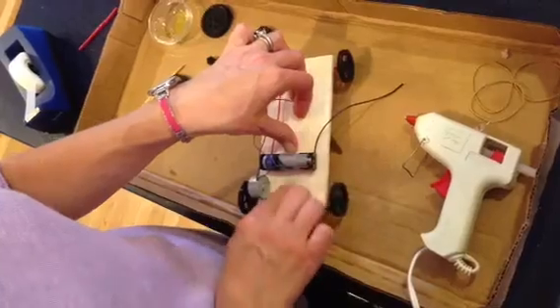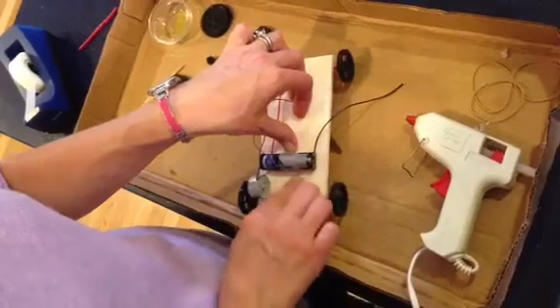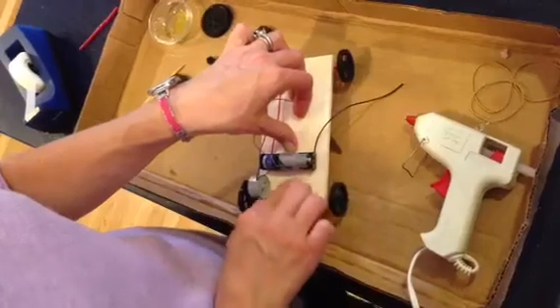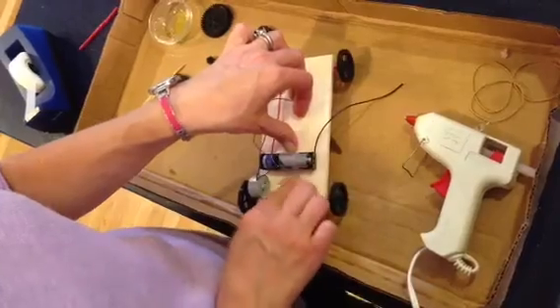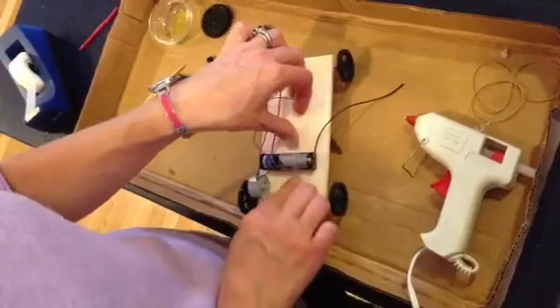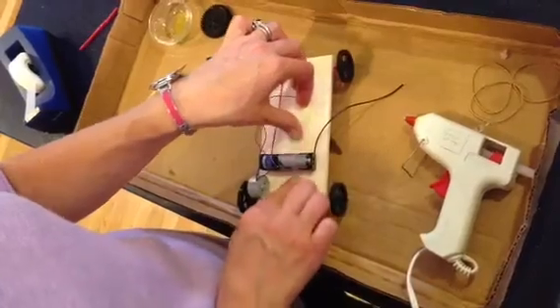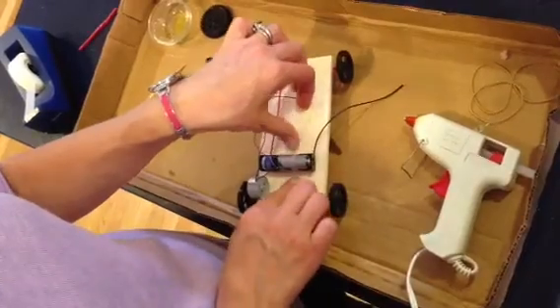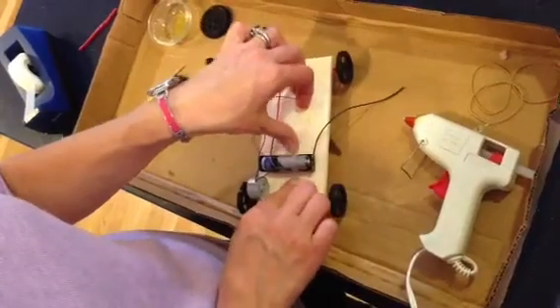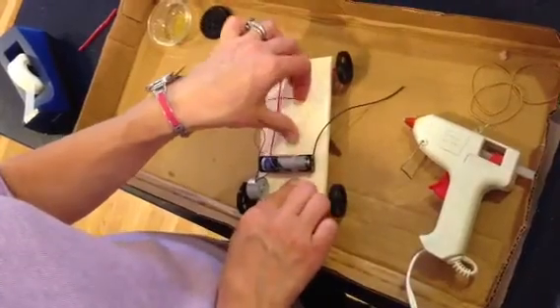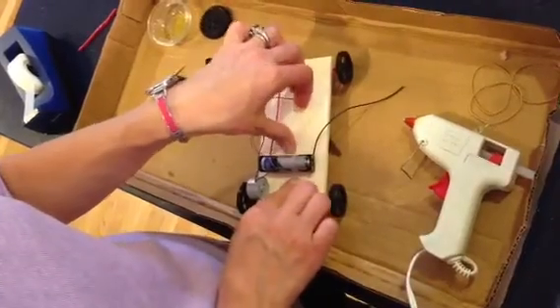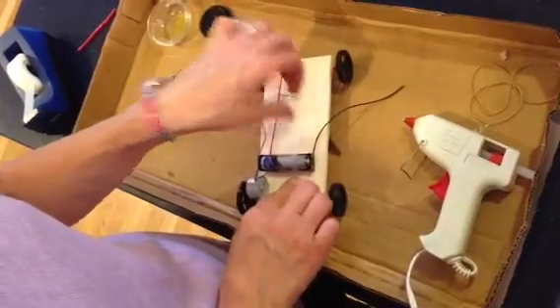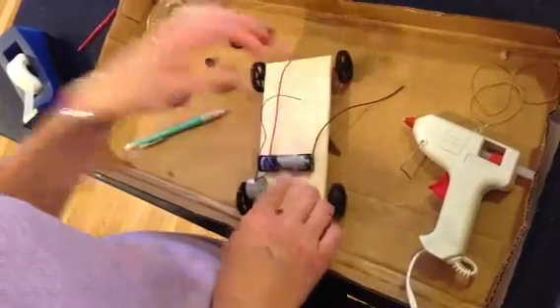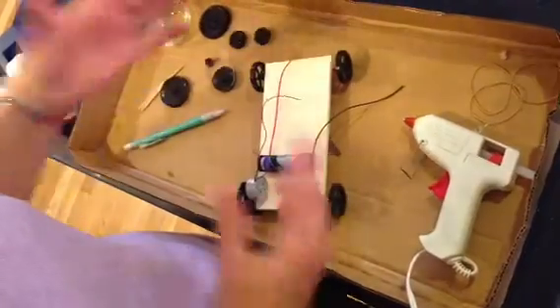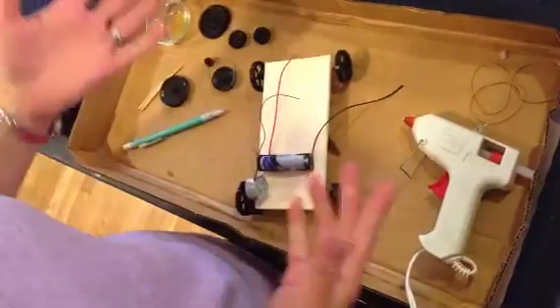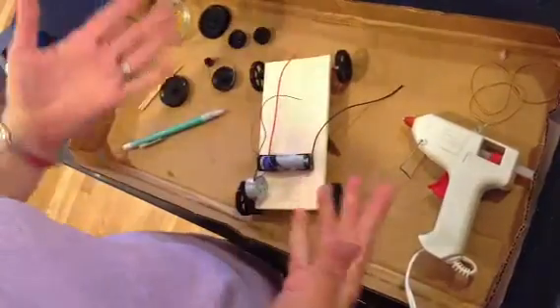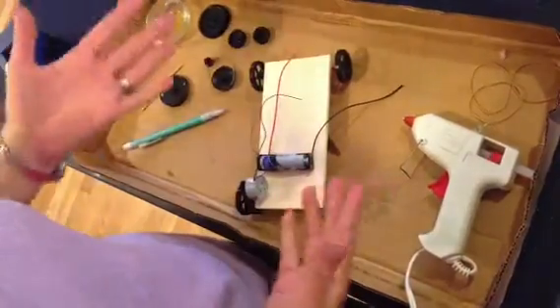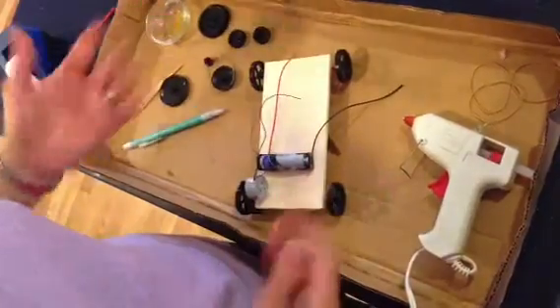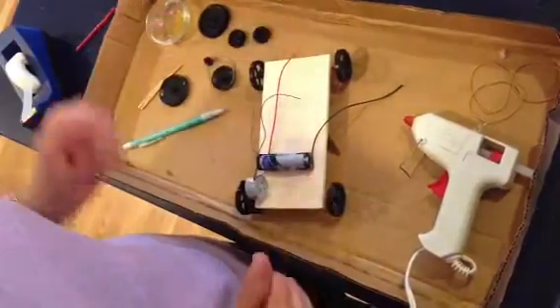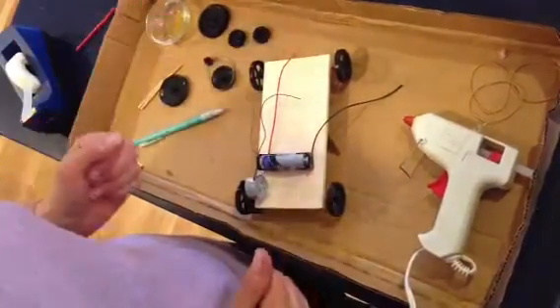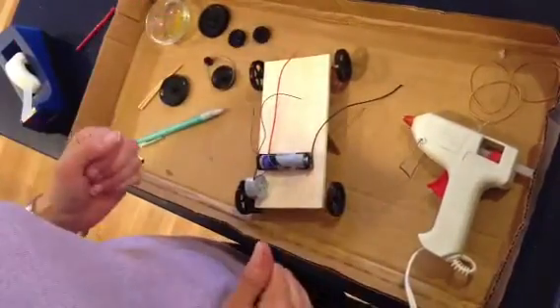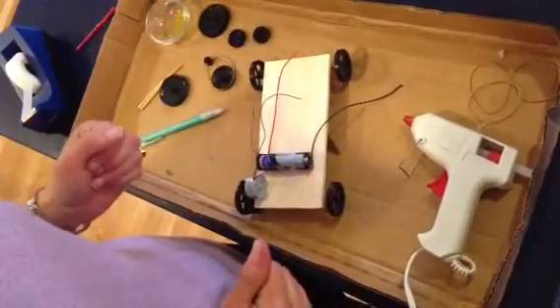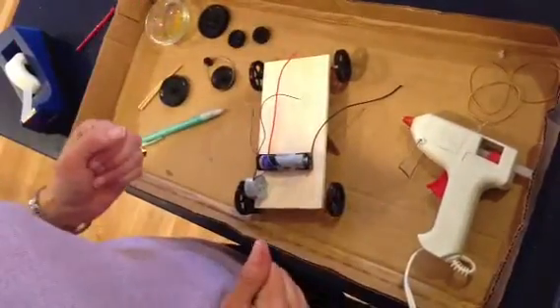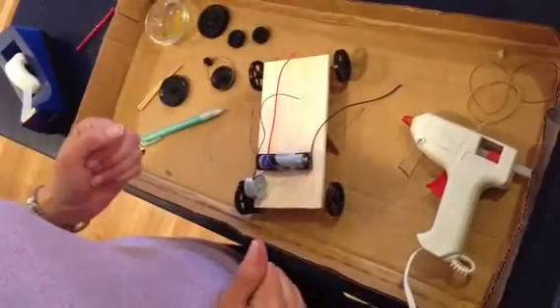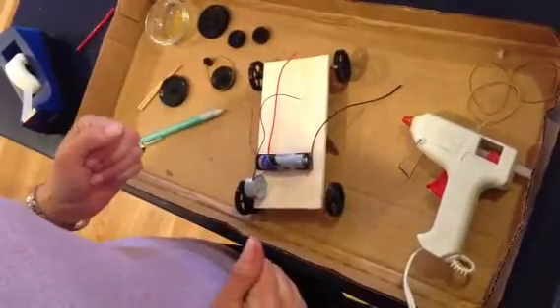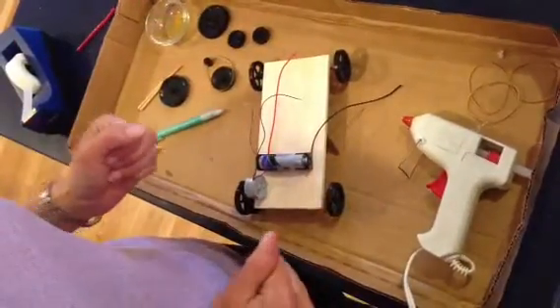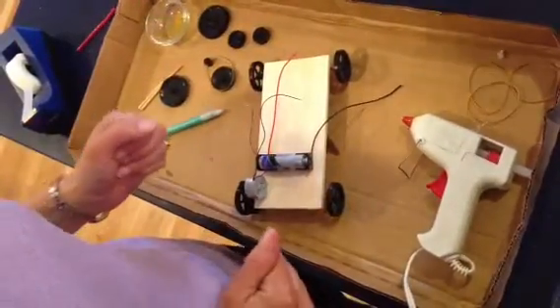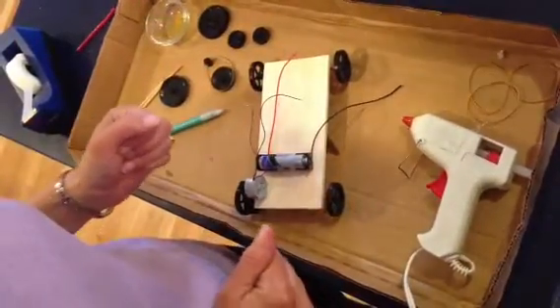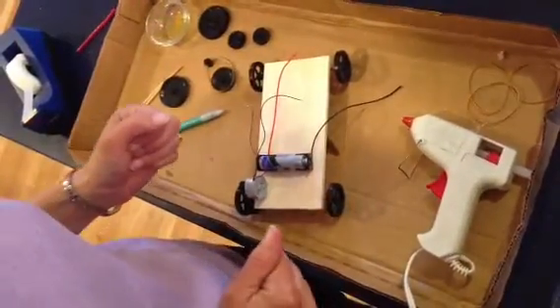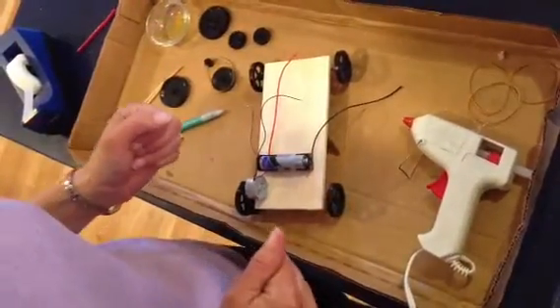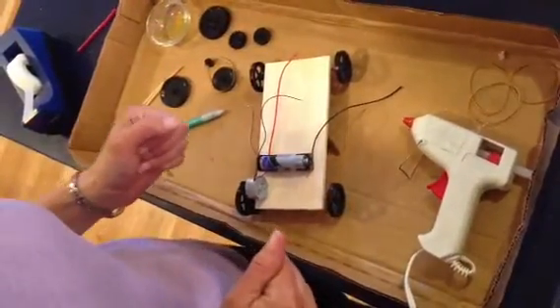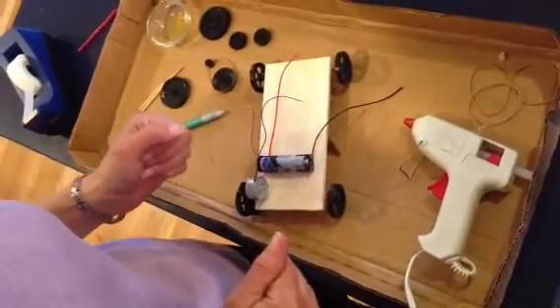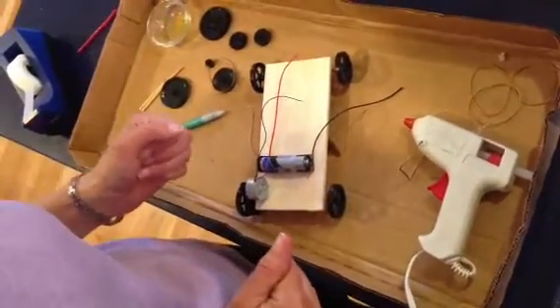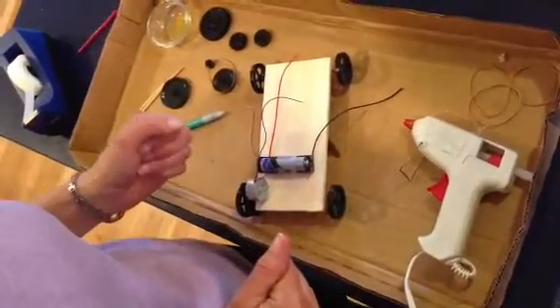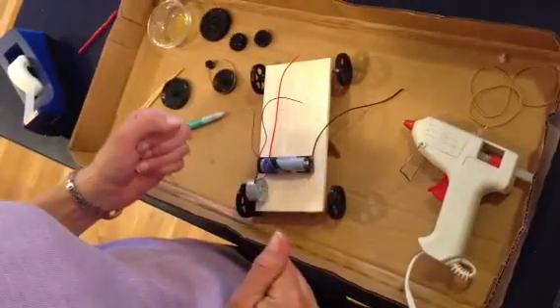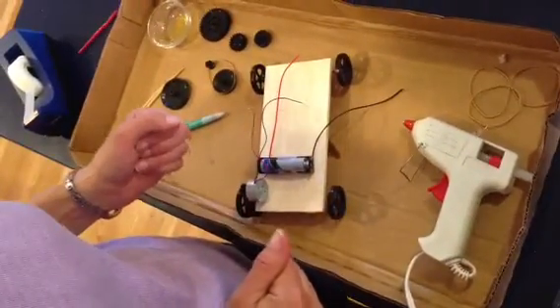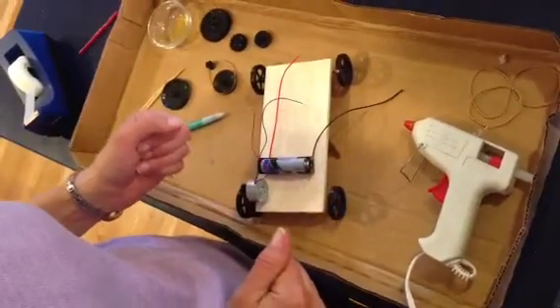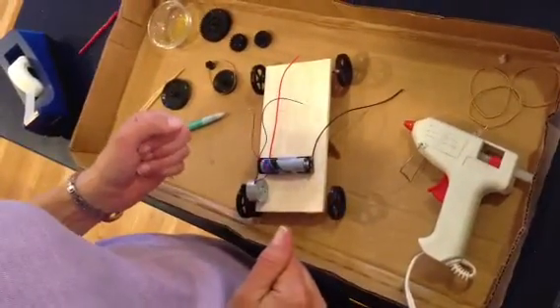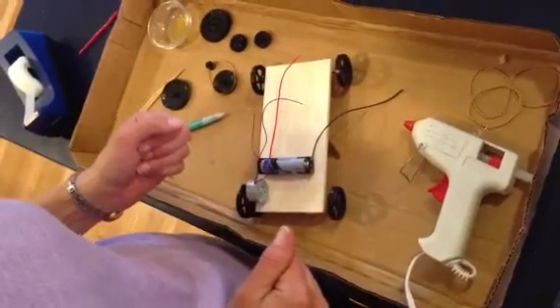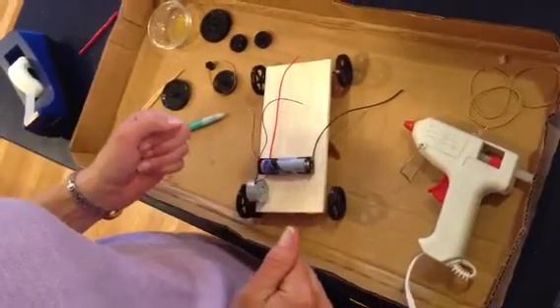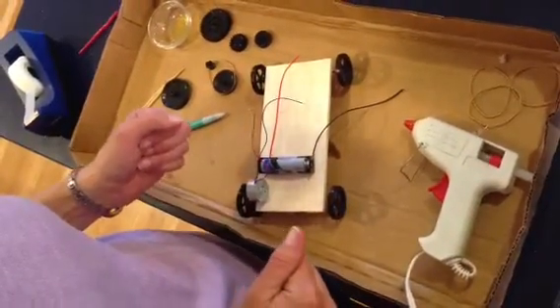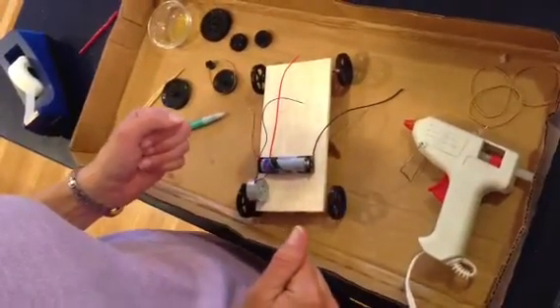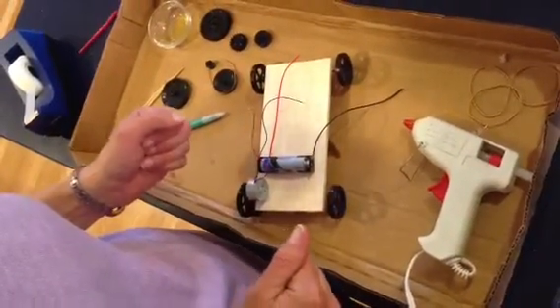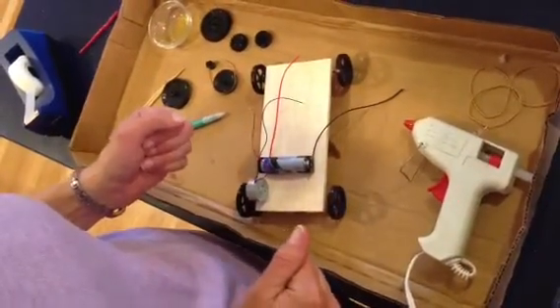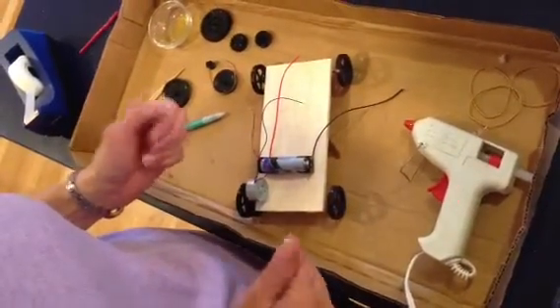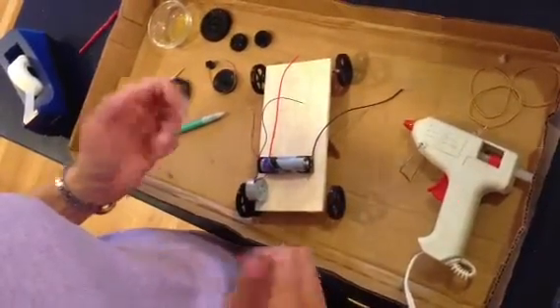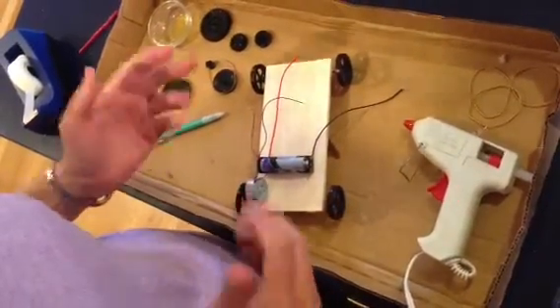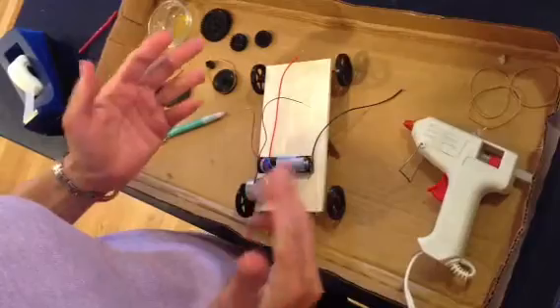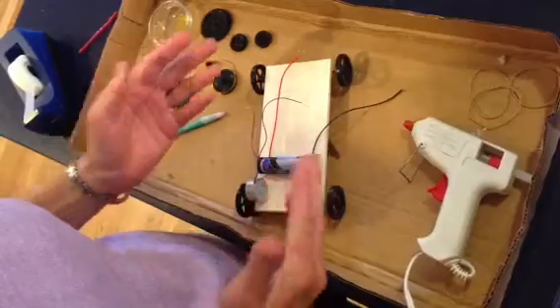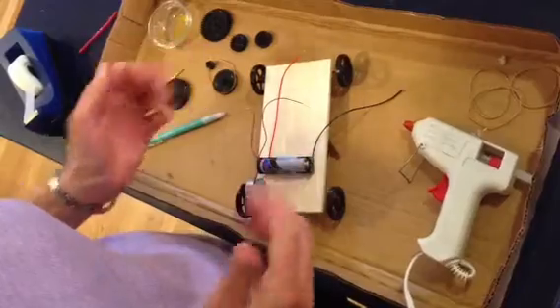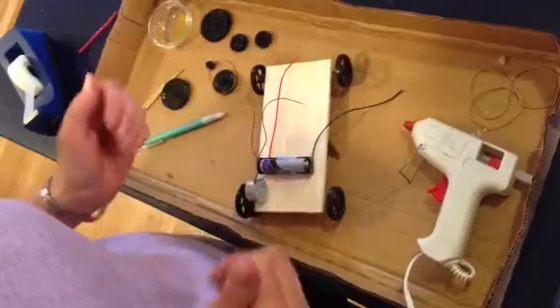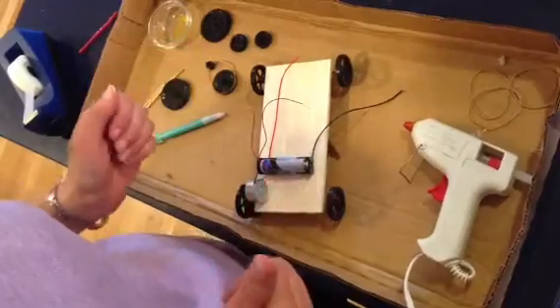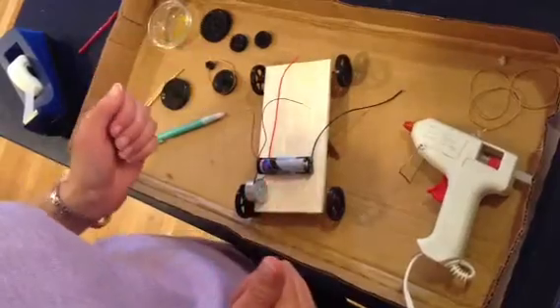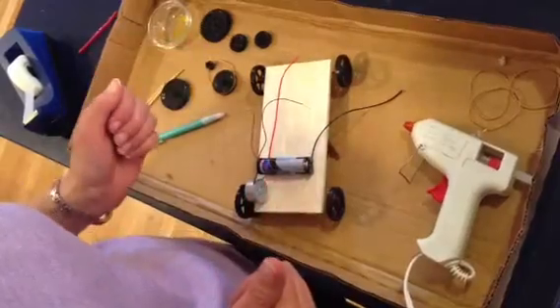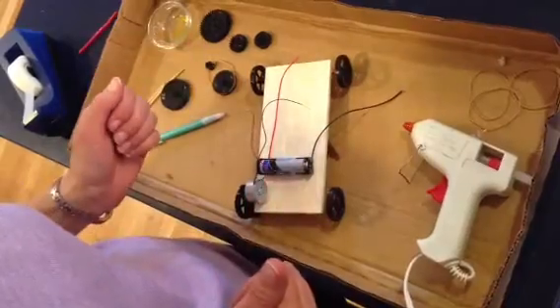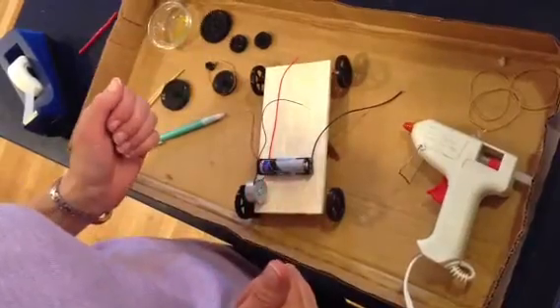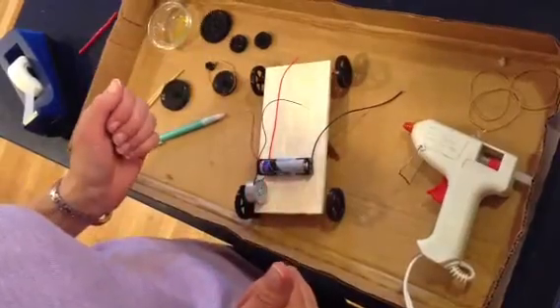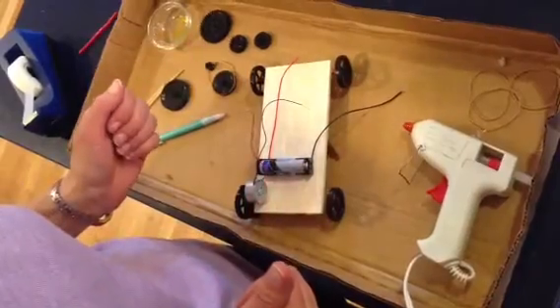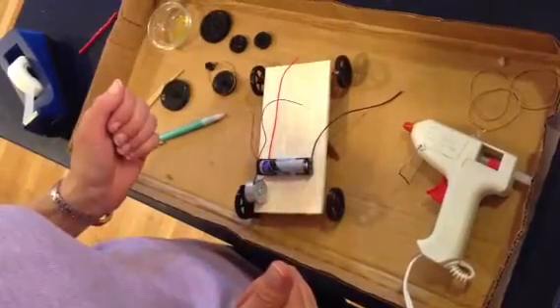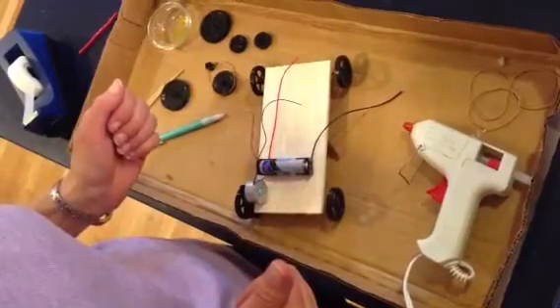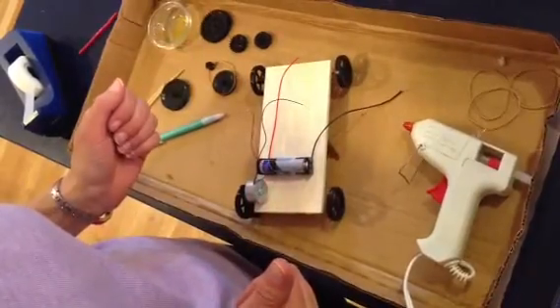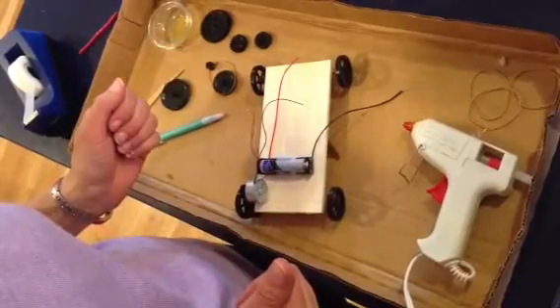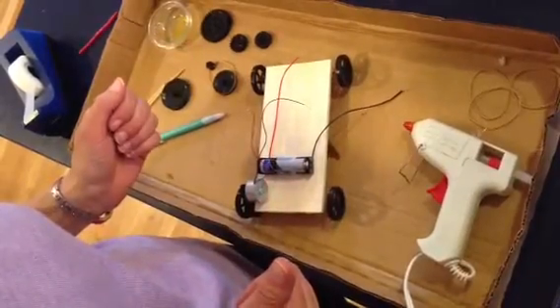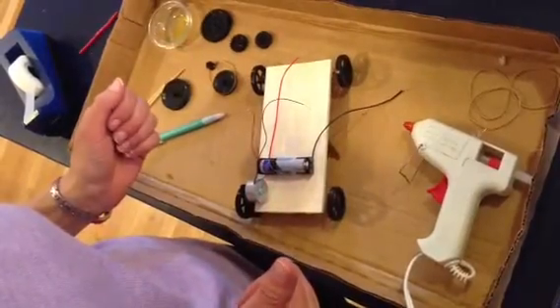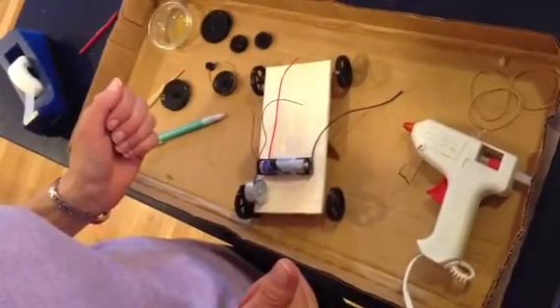That'll be nice and easy to pick up. And now I'm going to connect my wires and get ready to operate my car.